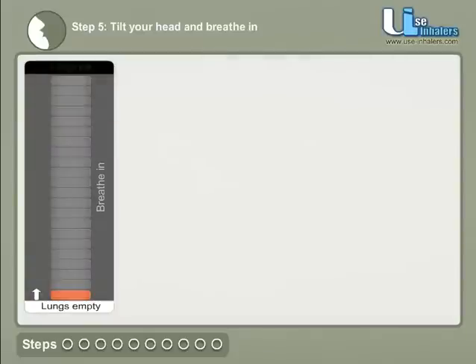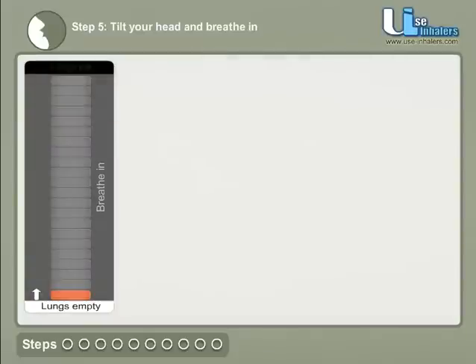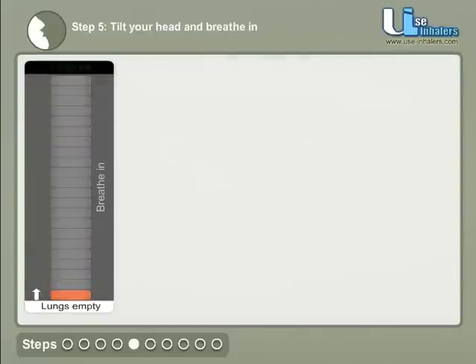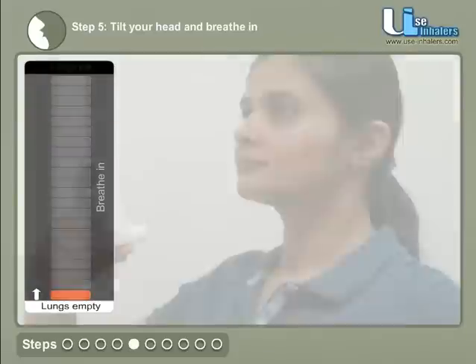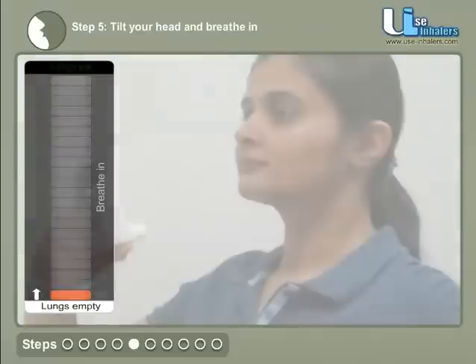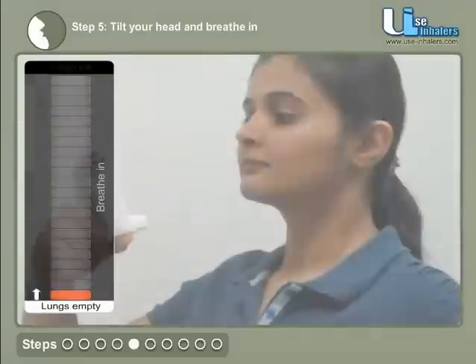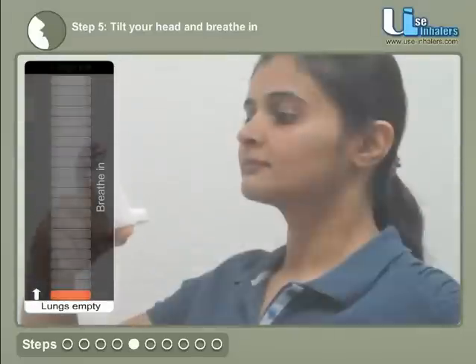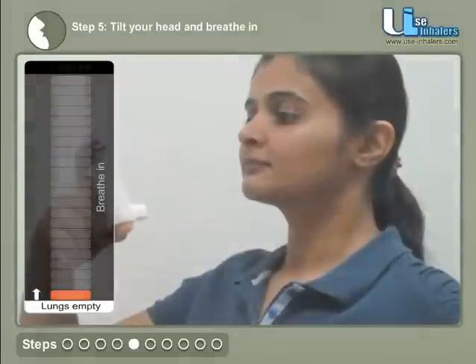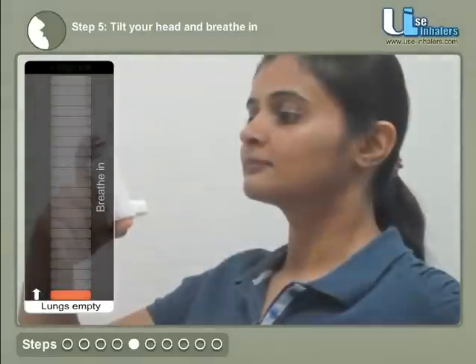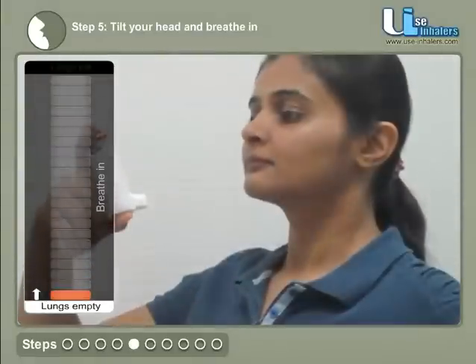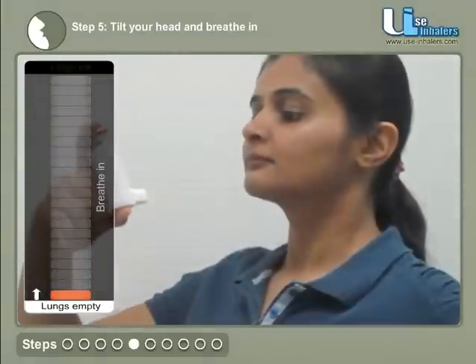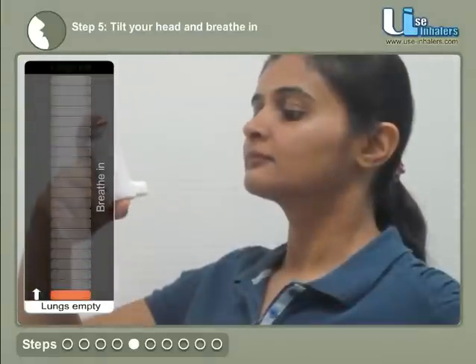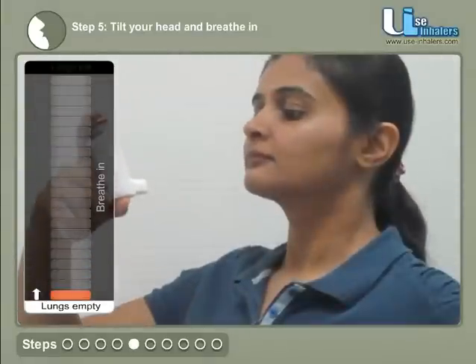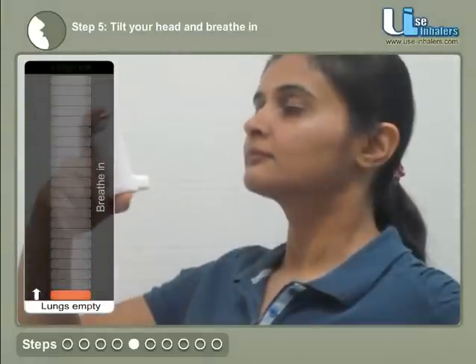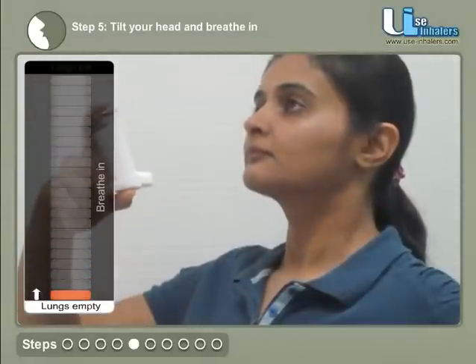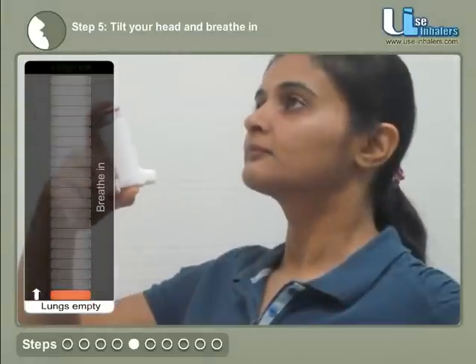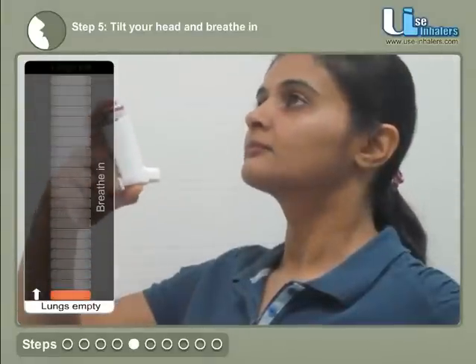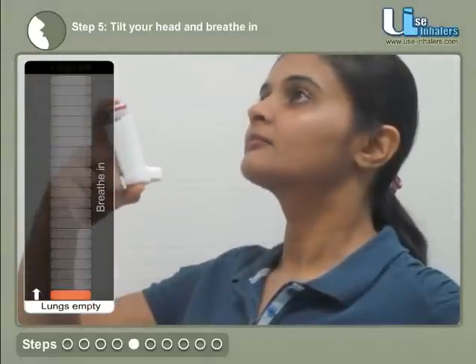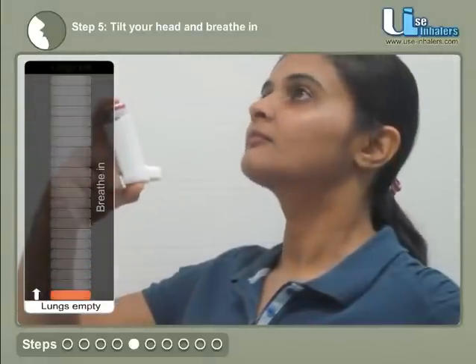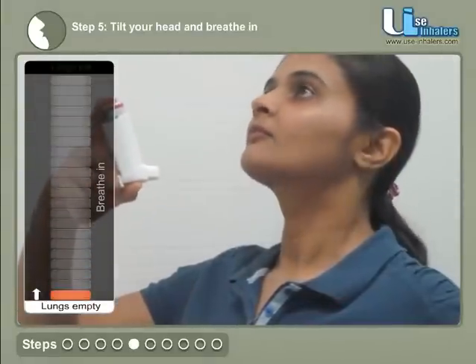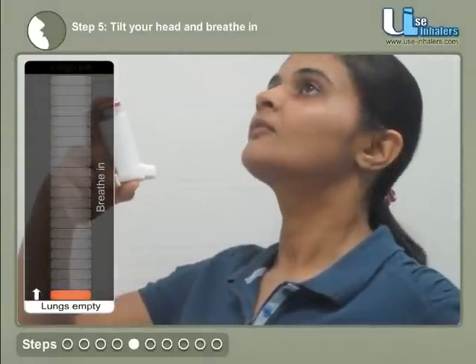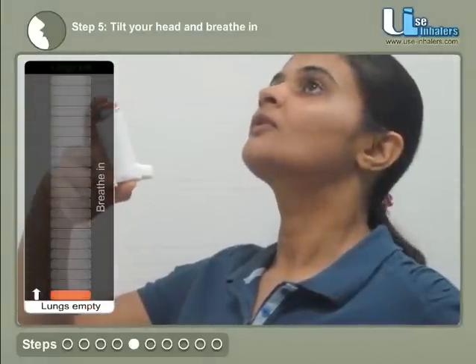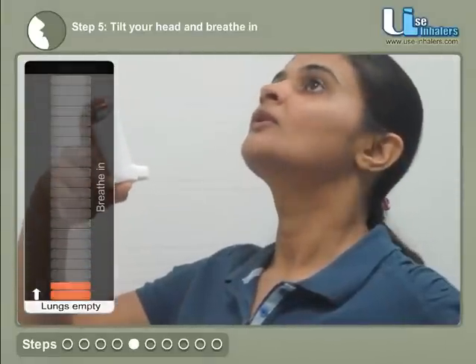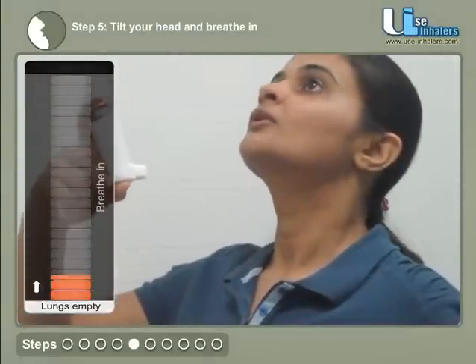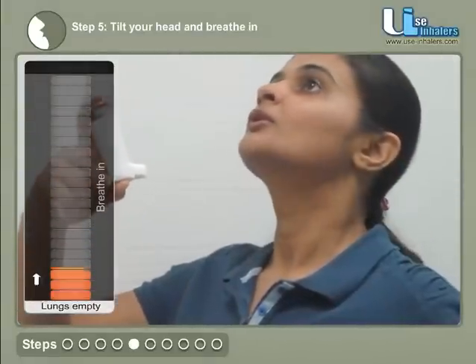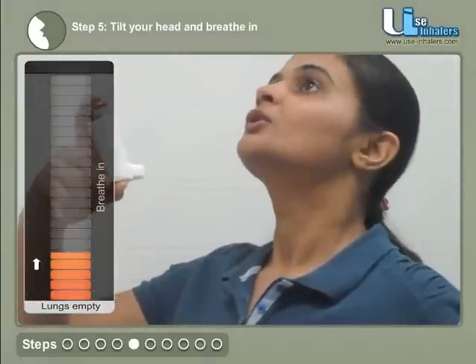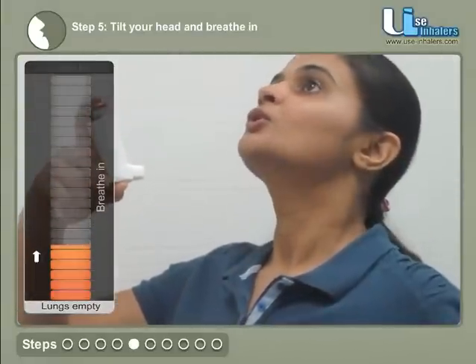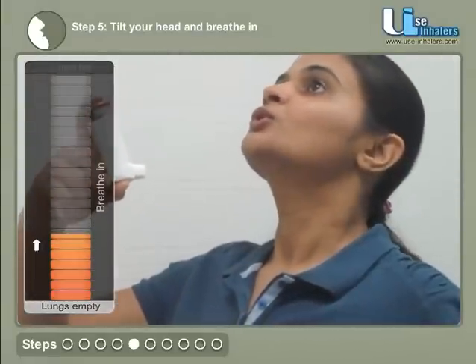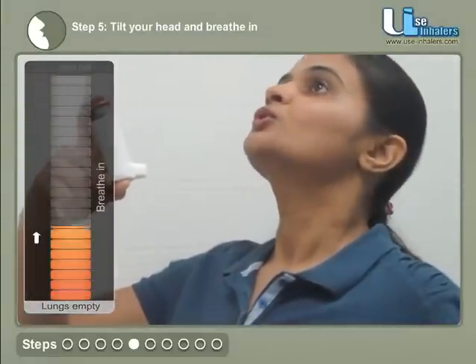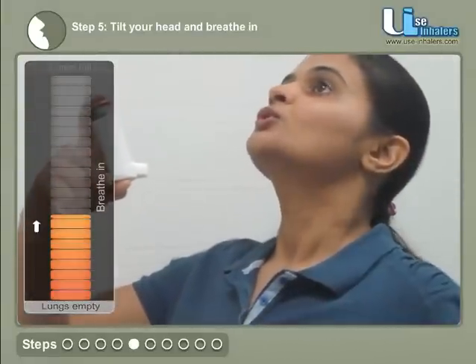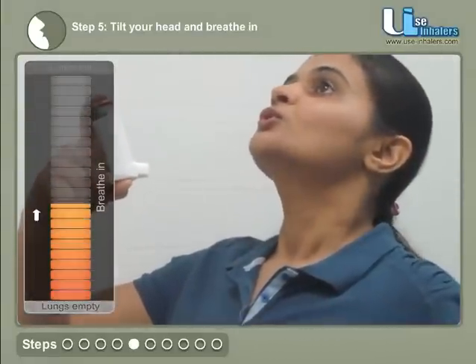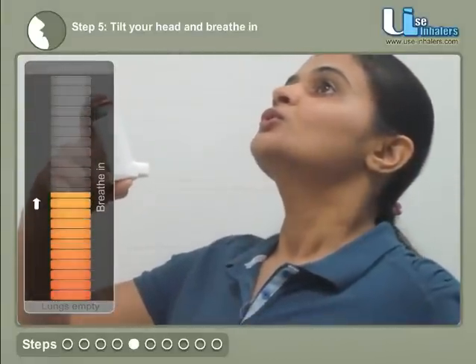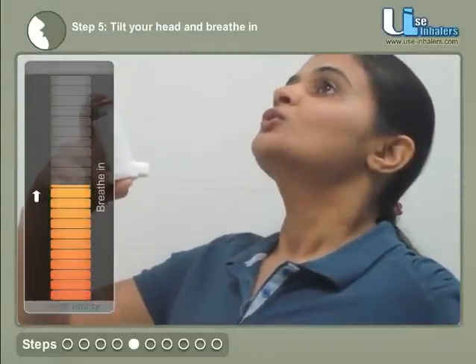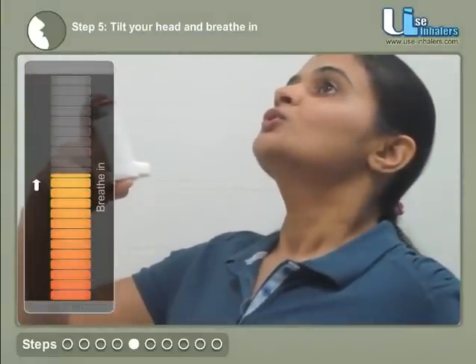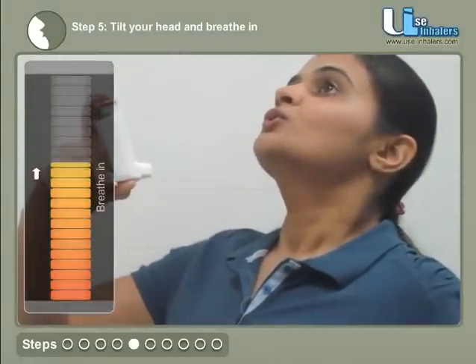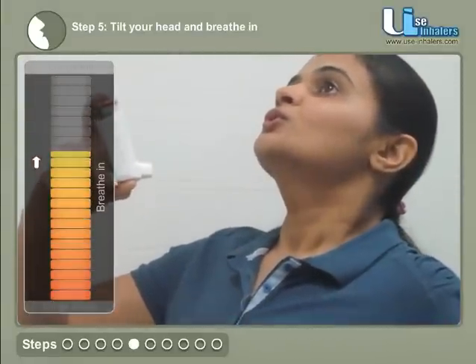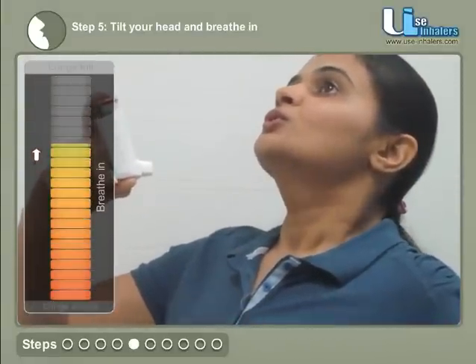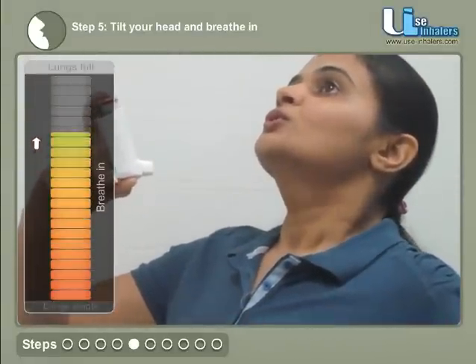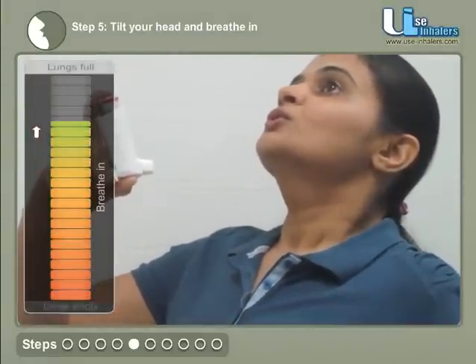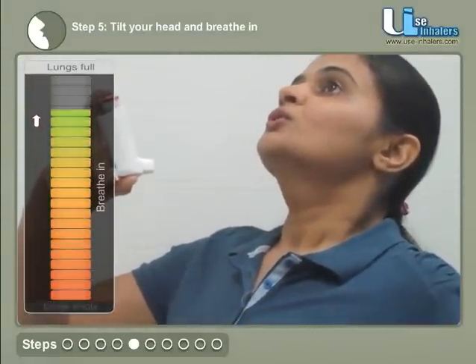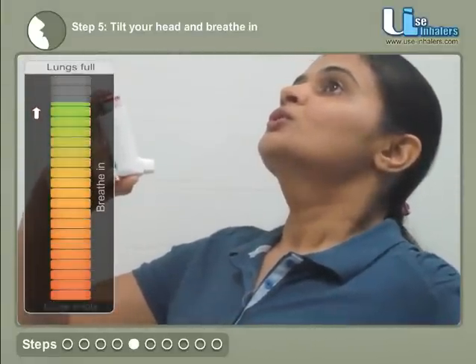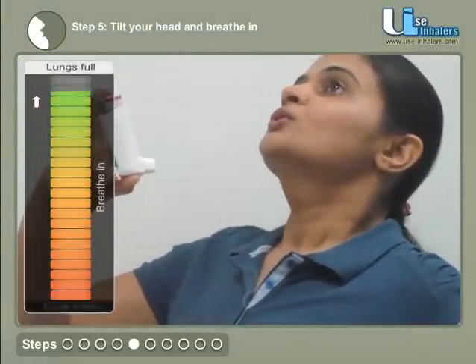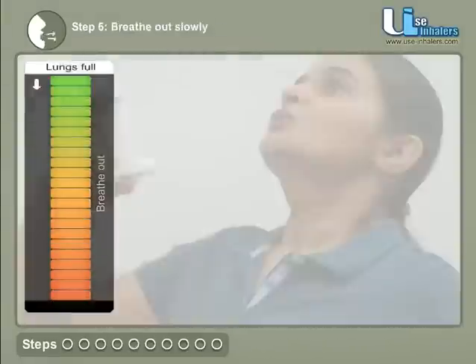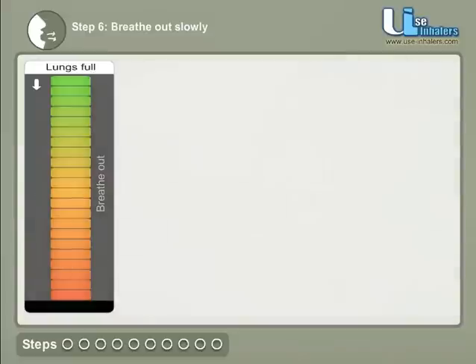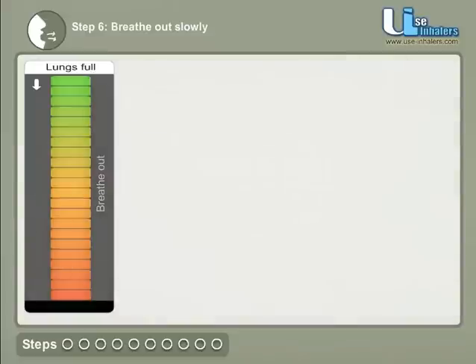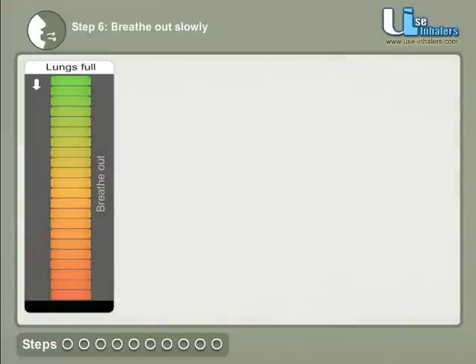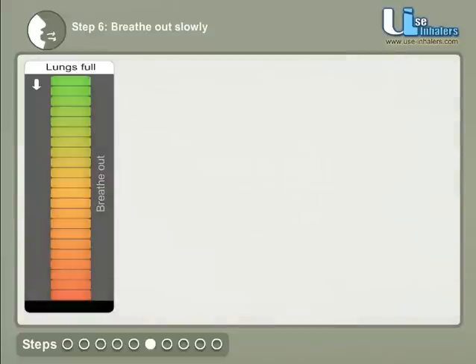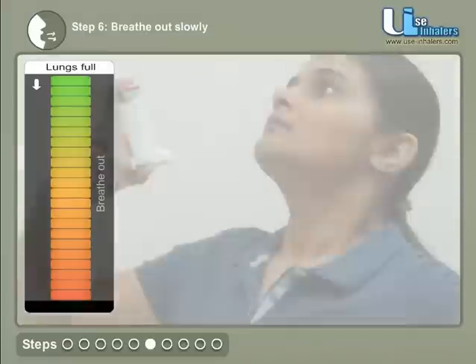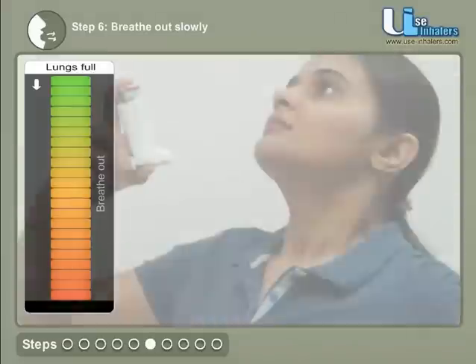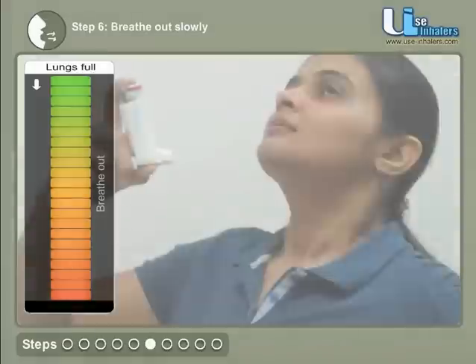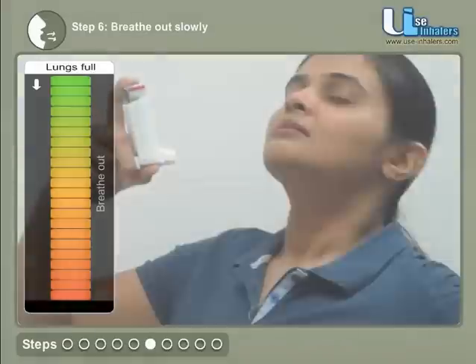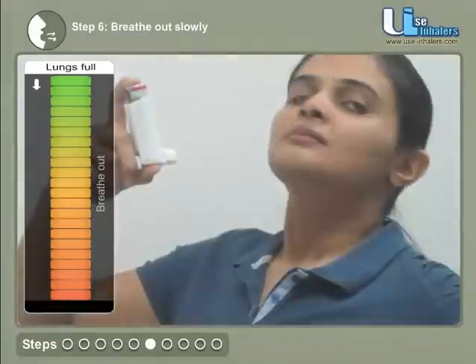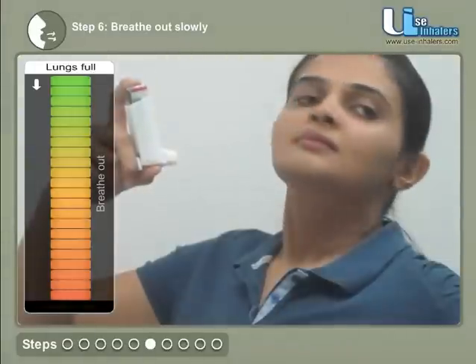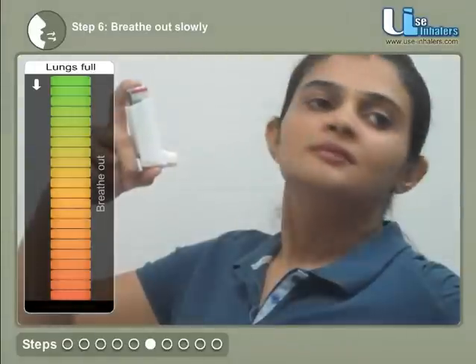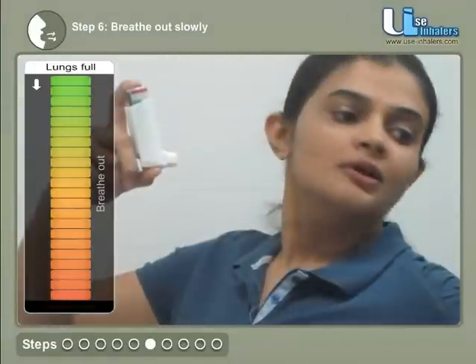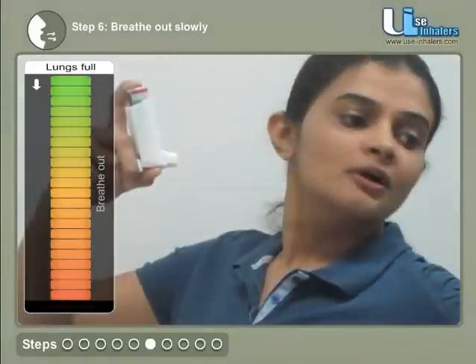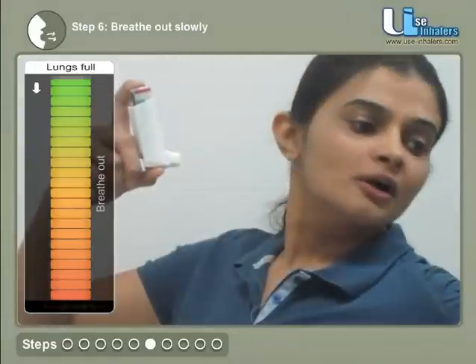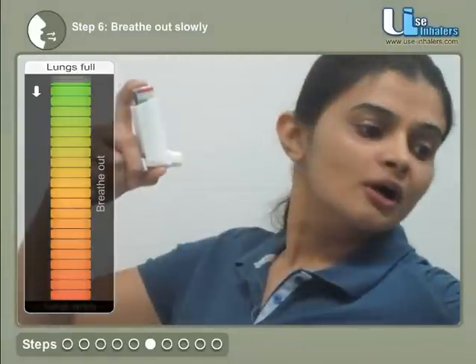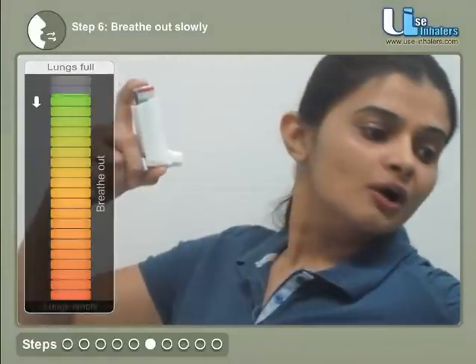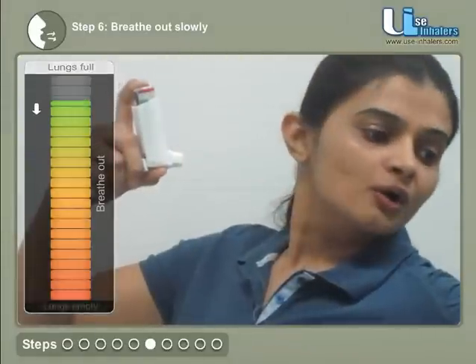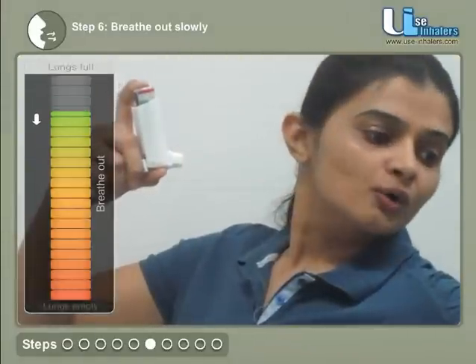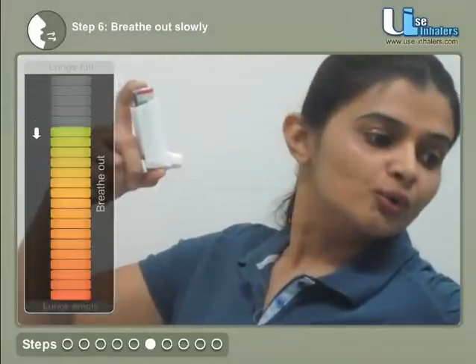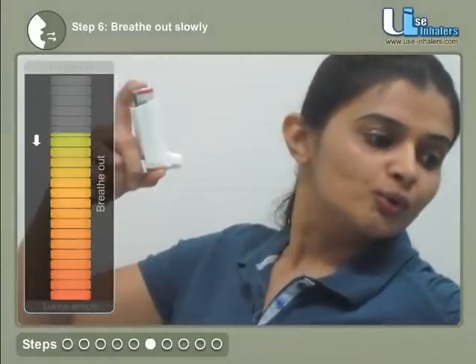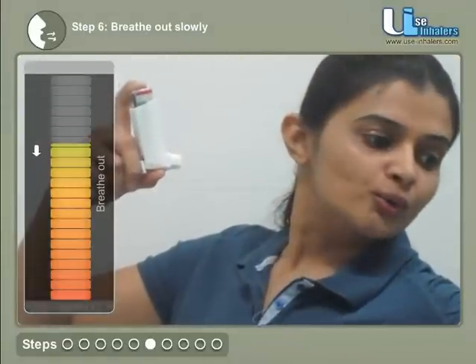Tilt your head back slightly and breathe in. Breathe out all the way.